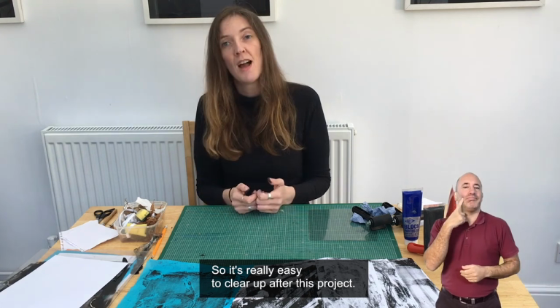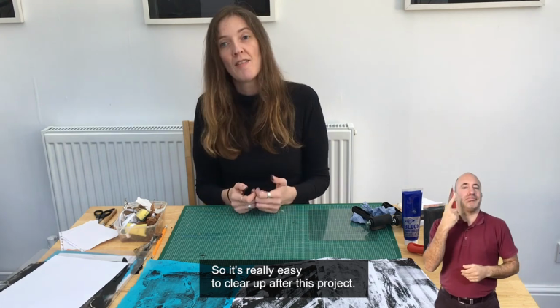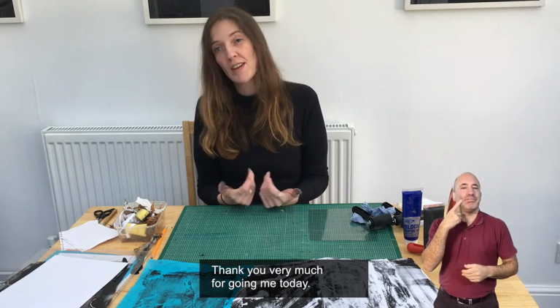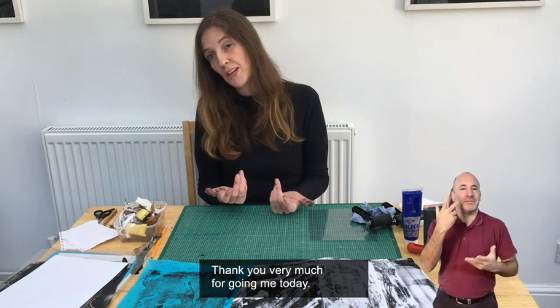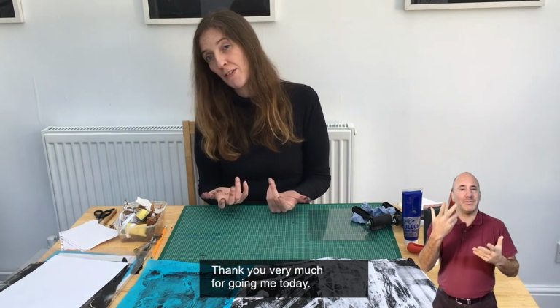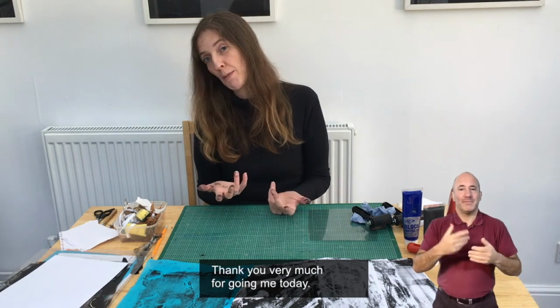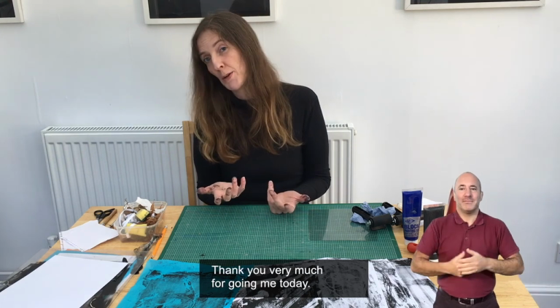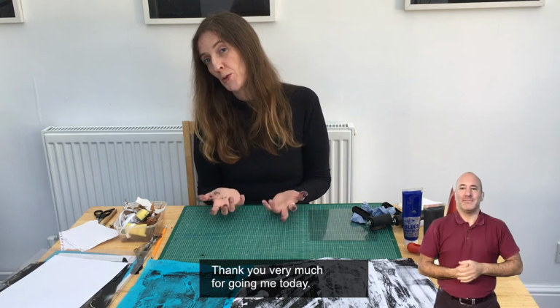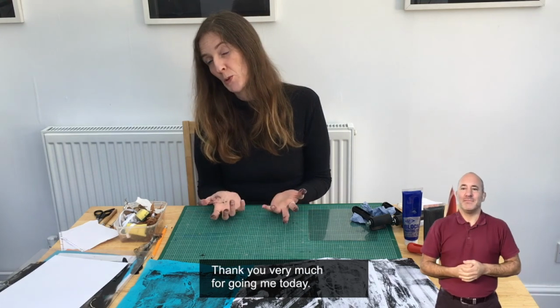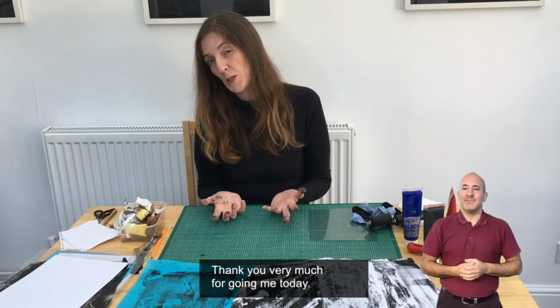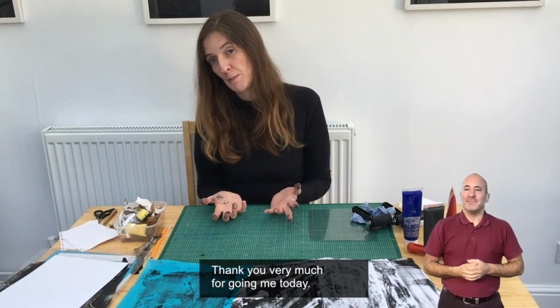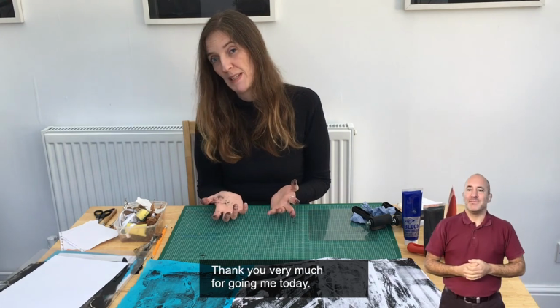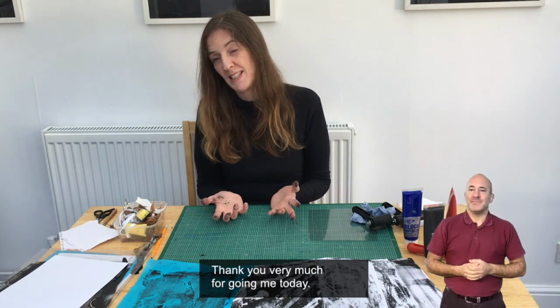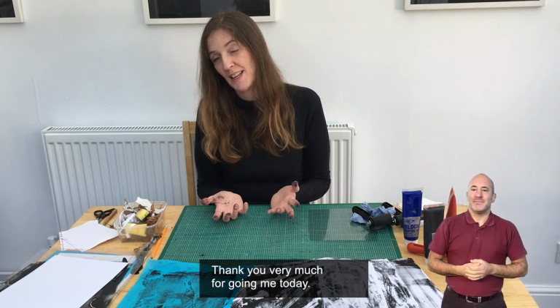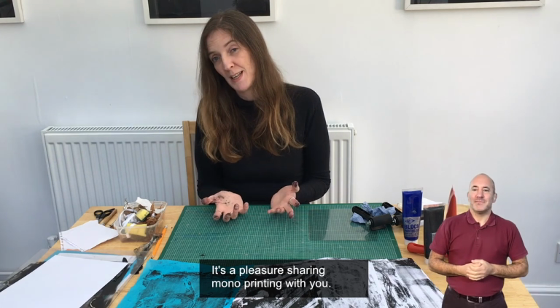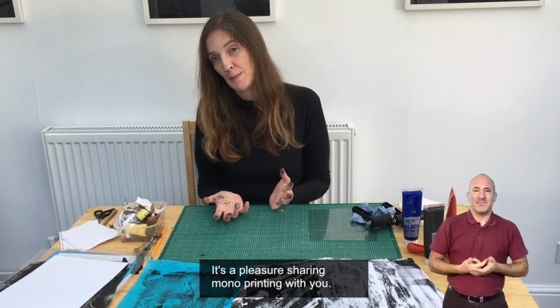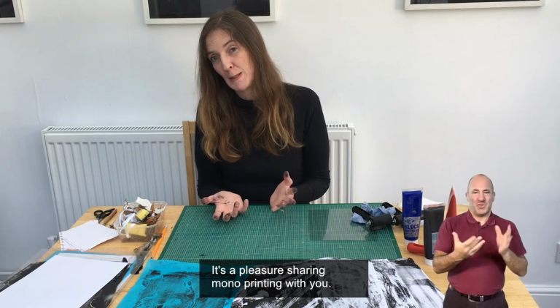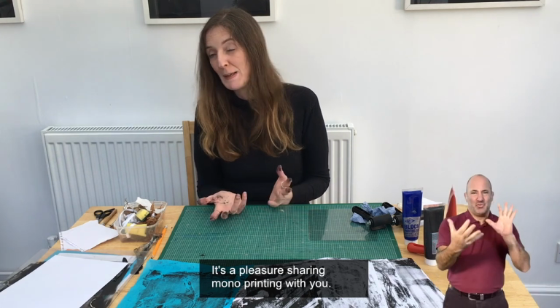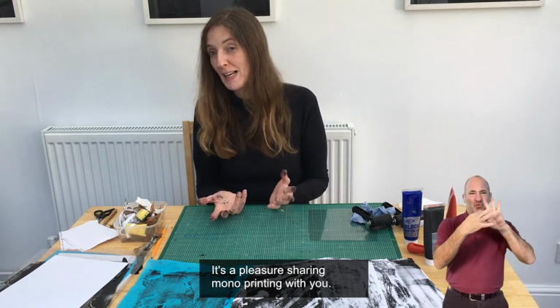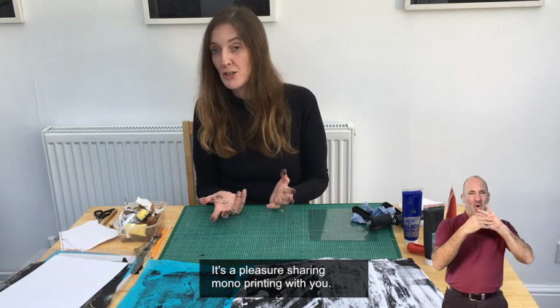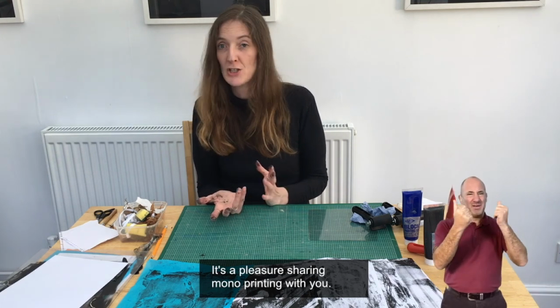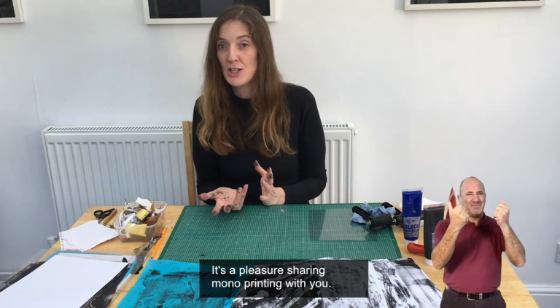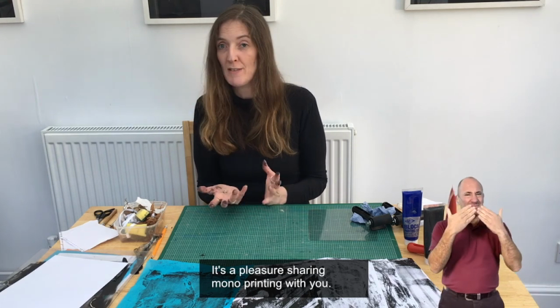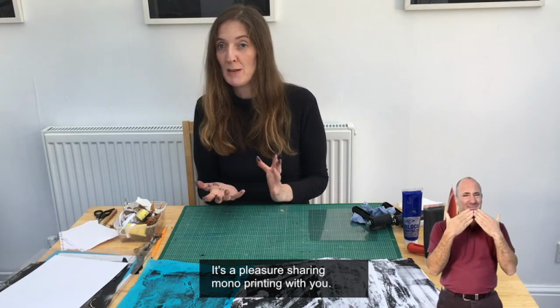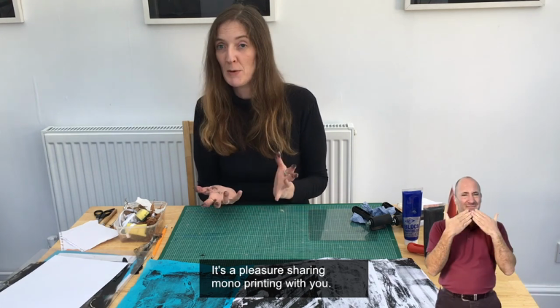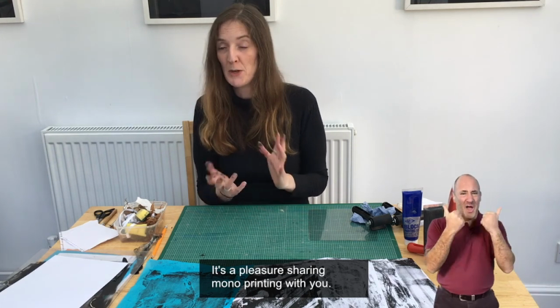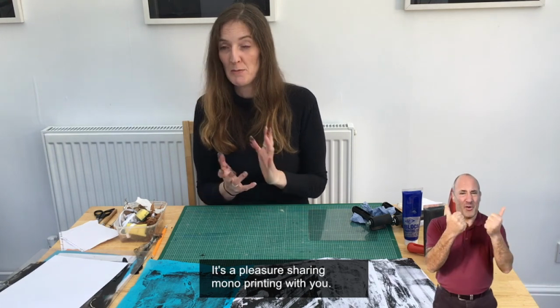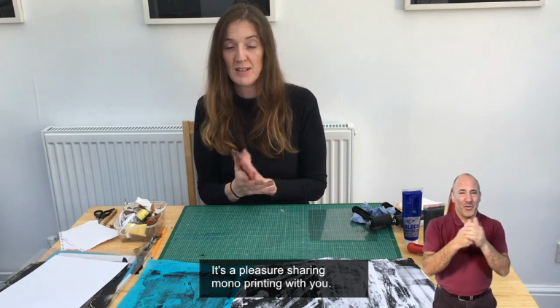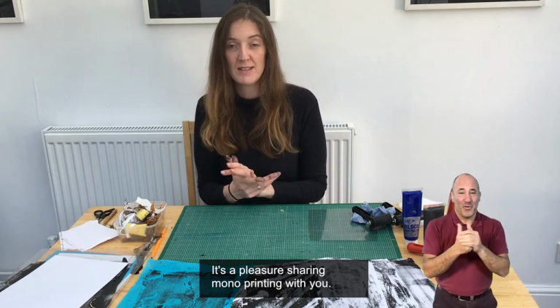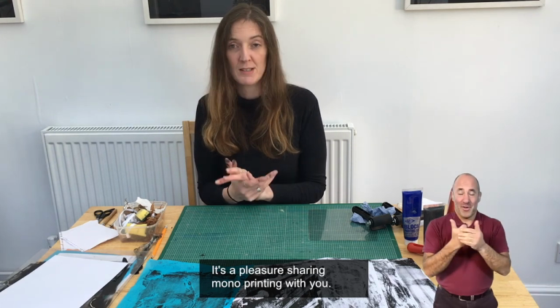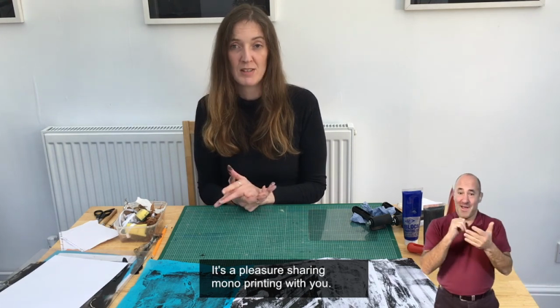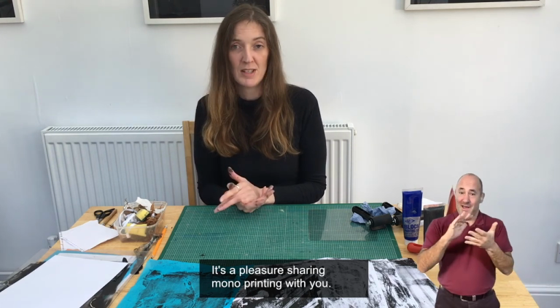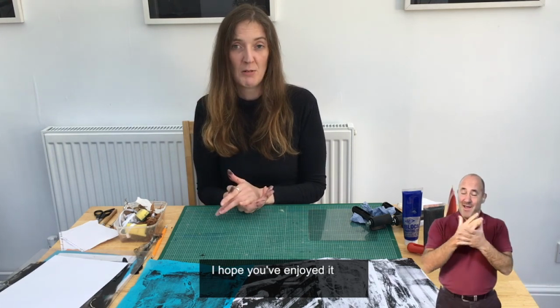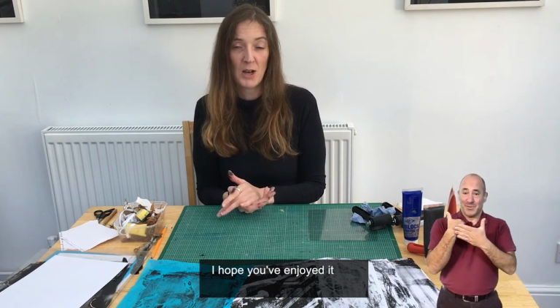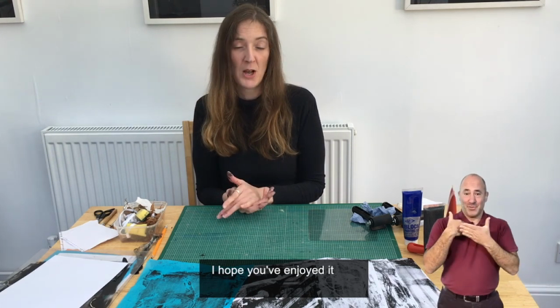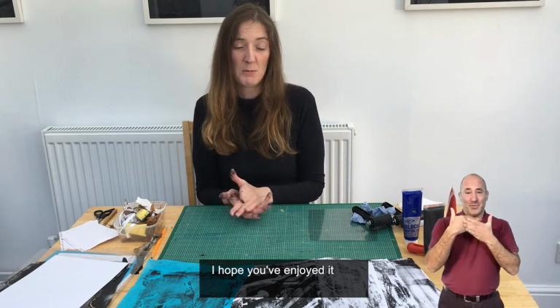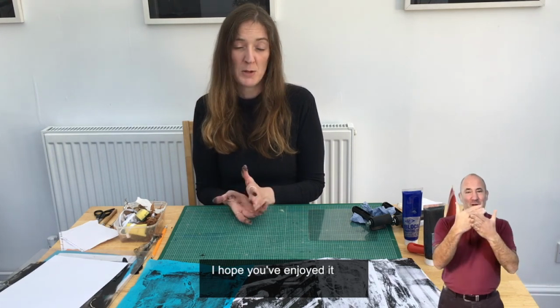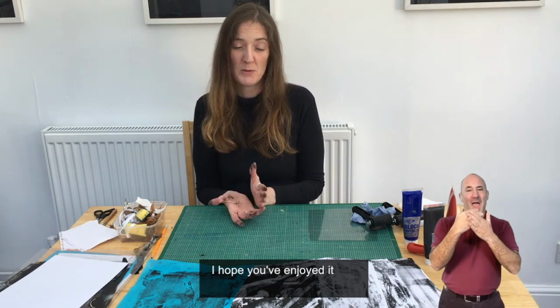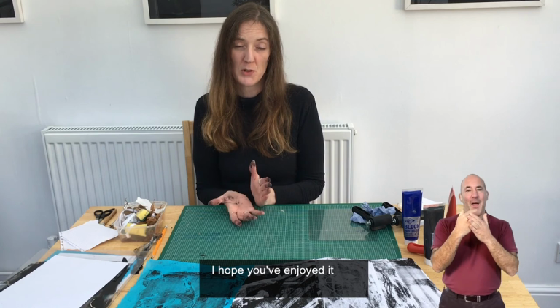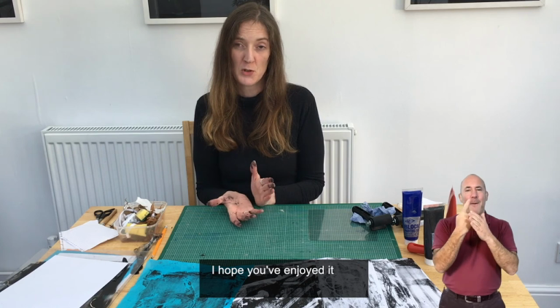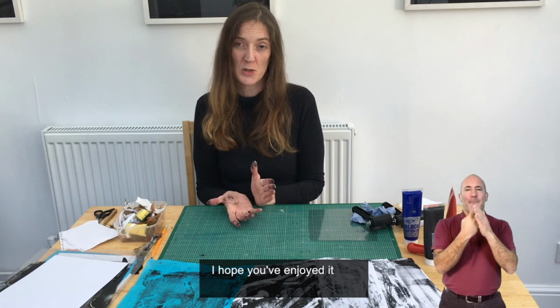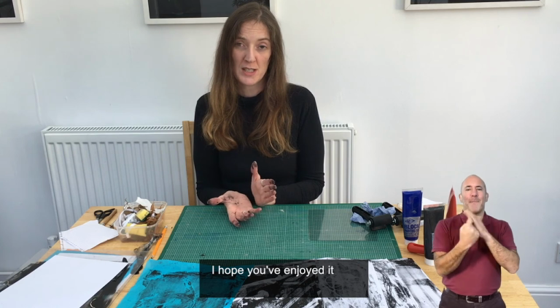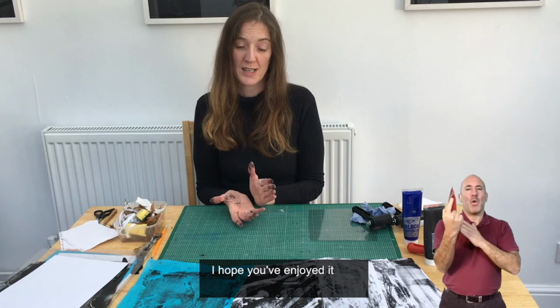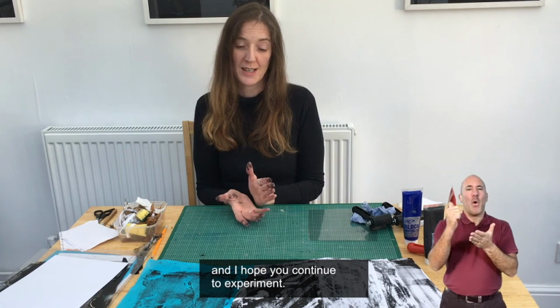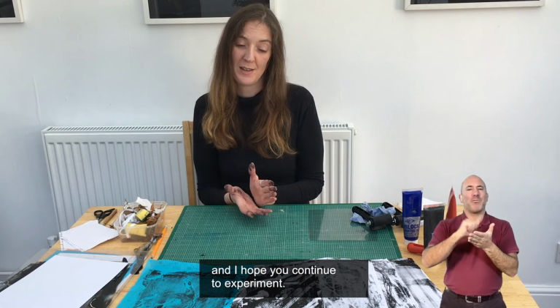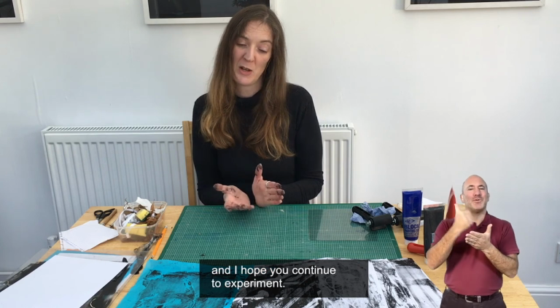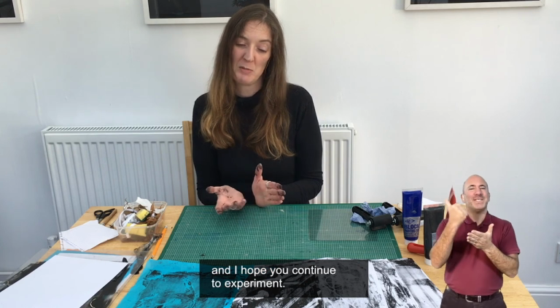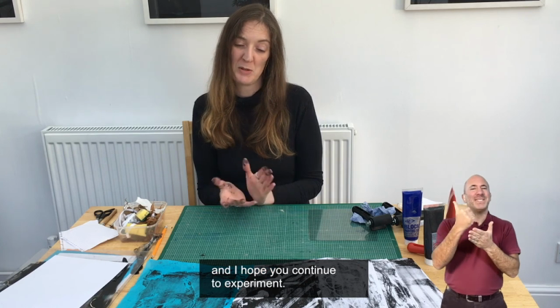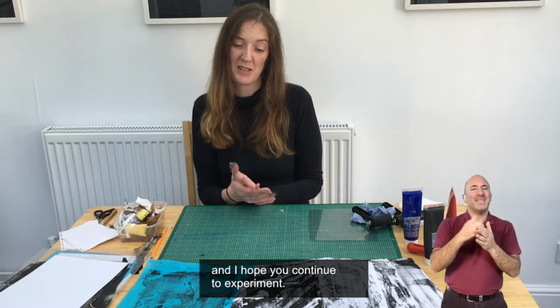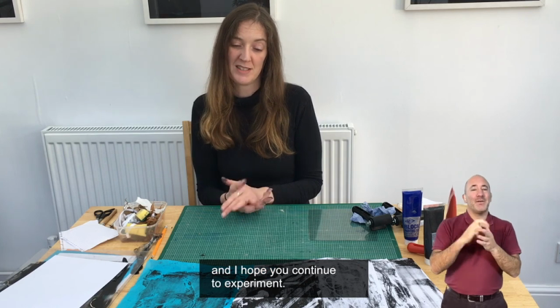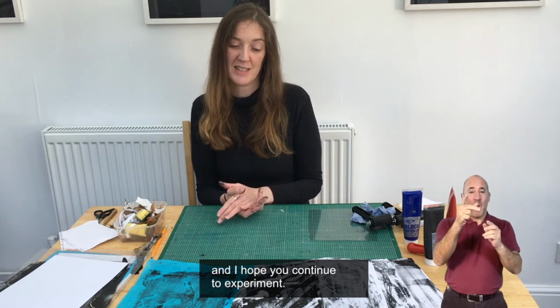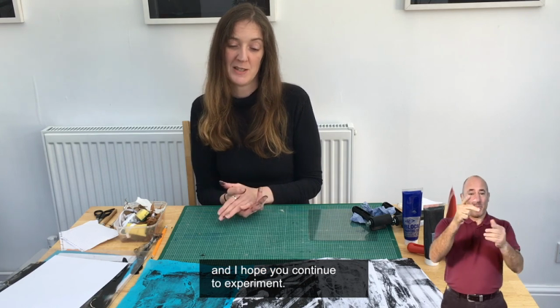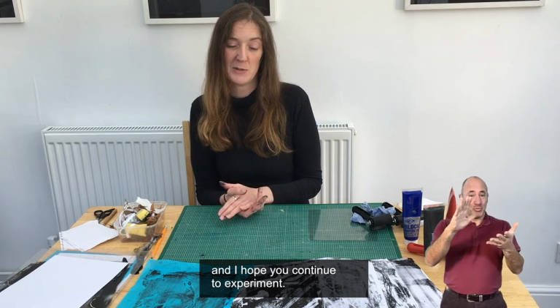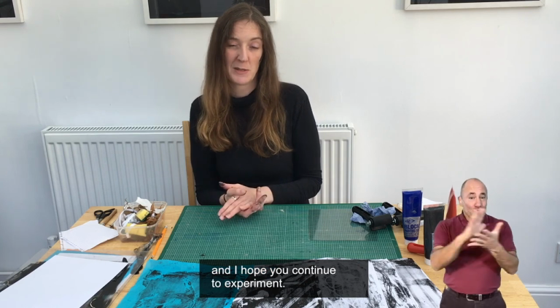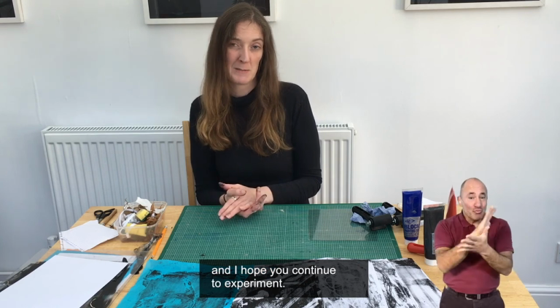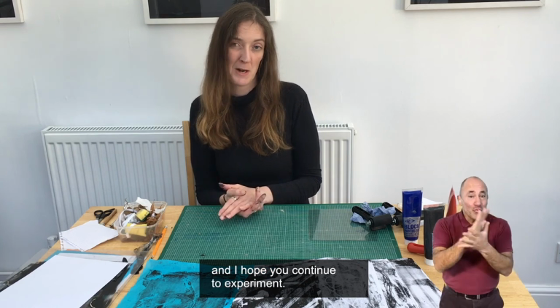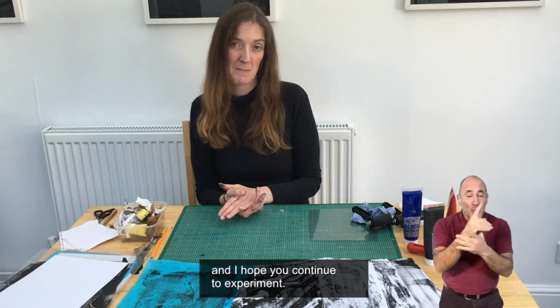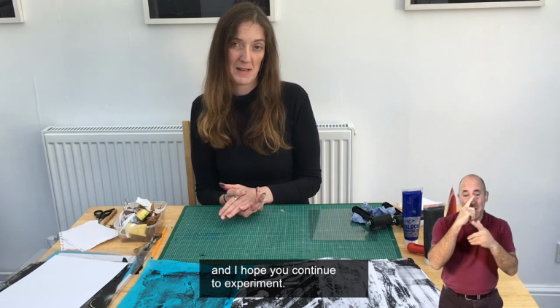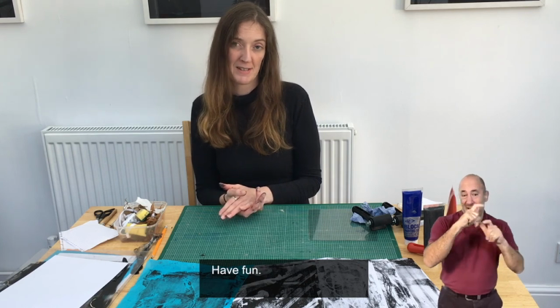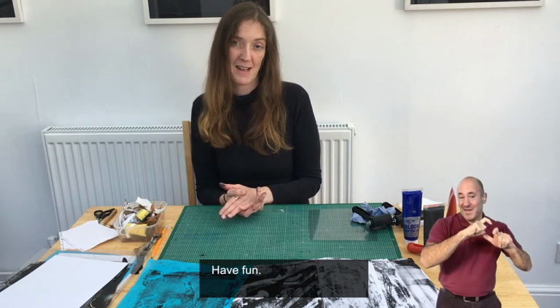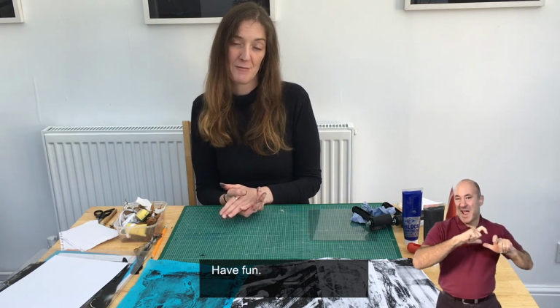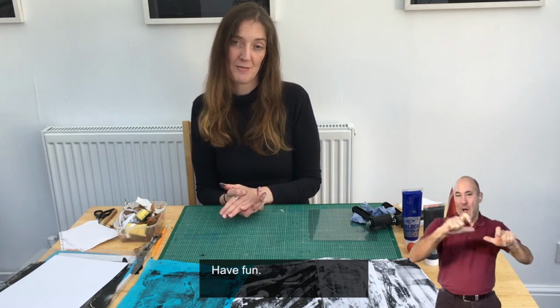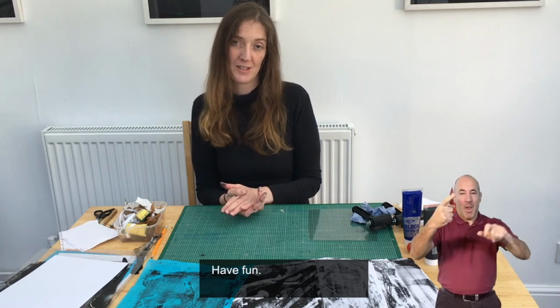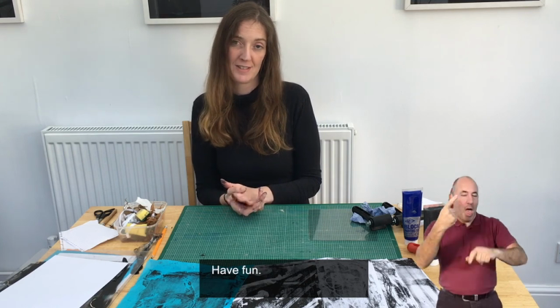Thank you very much for joining me today. It's been a pleasure sharing monoprinting with you. I hope you've enjoyed it and I hope you continue to experiment. Have fun!